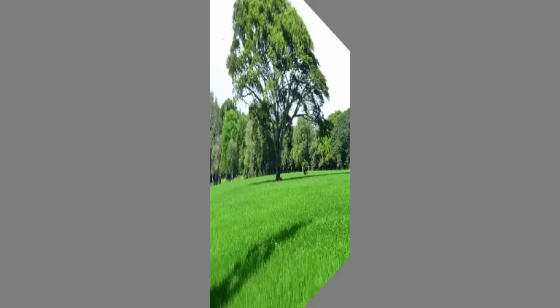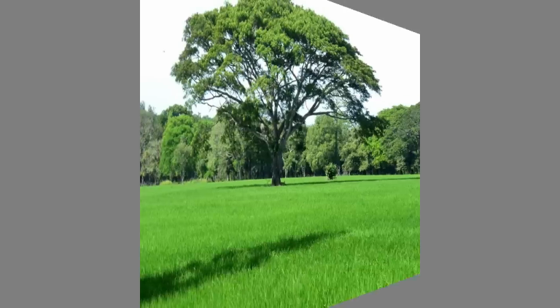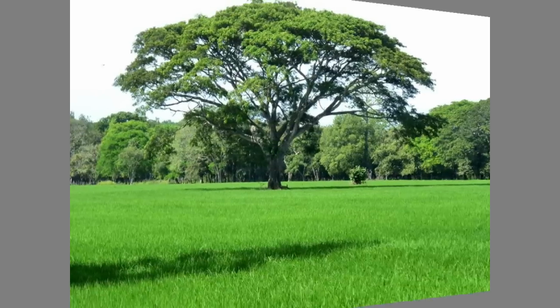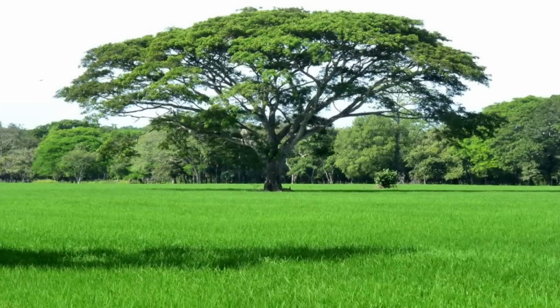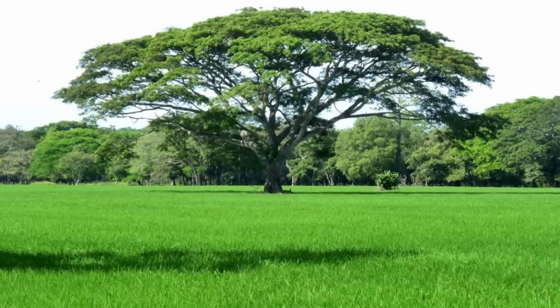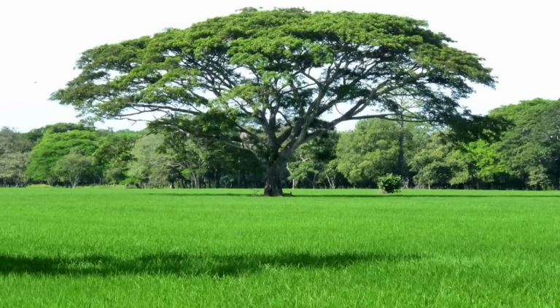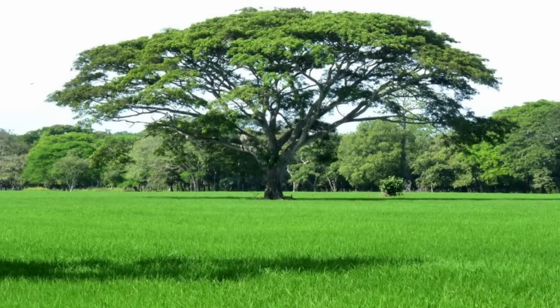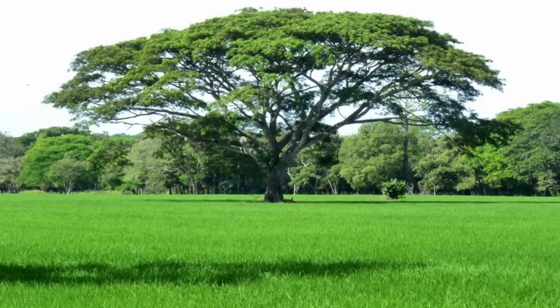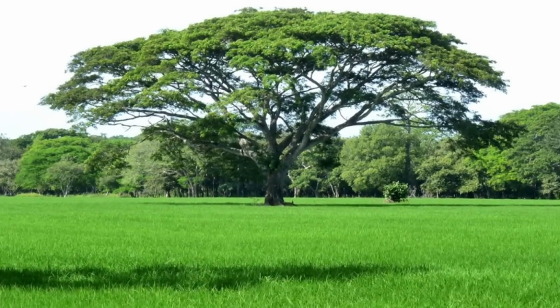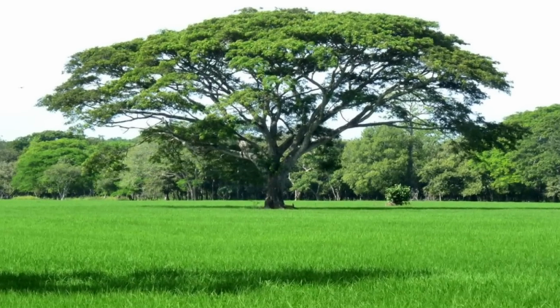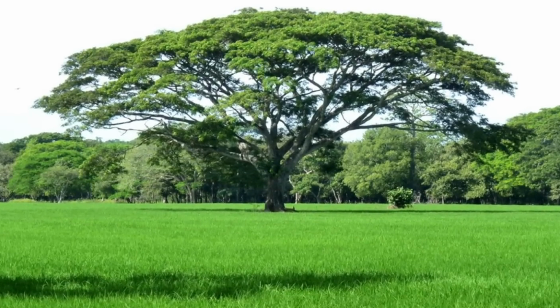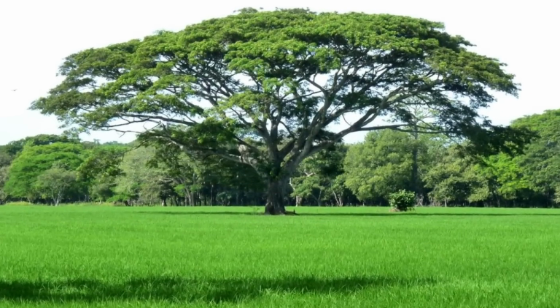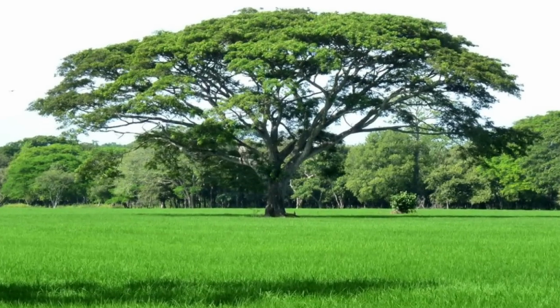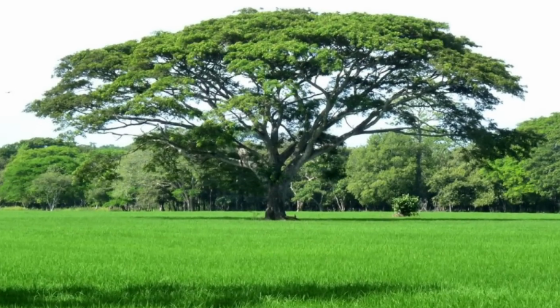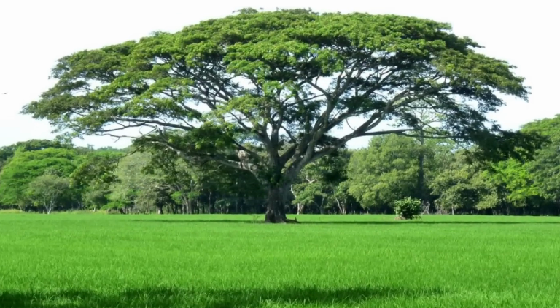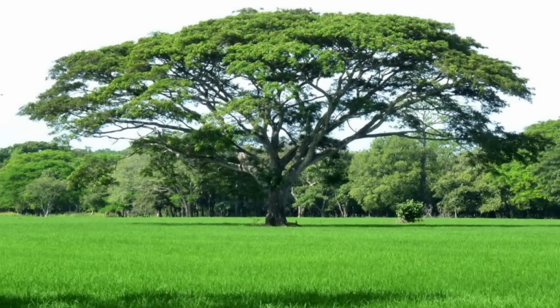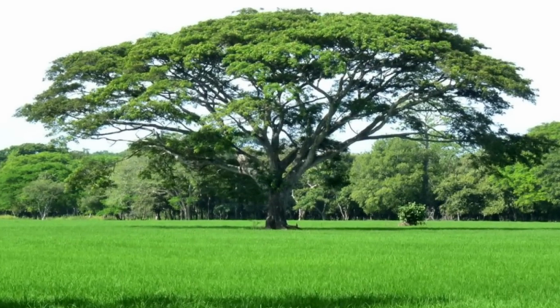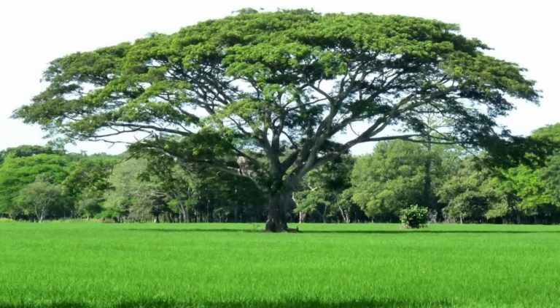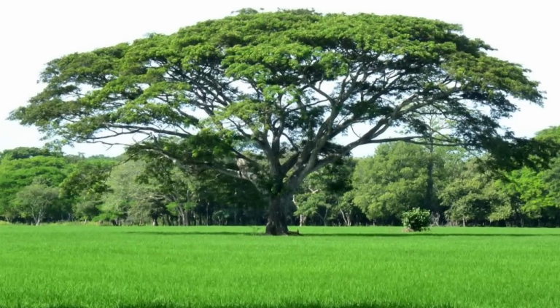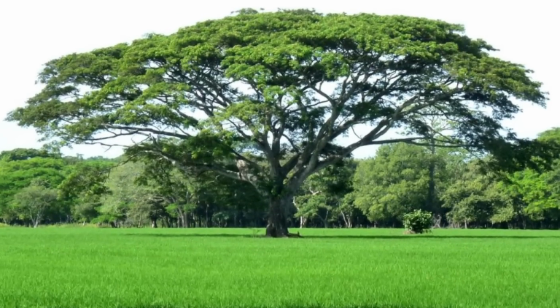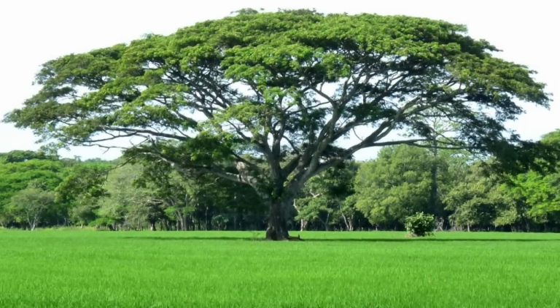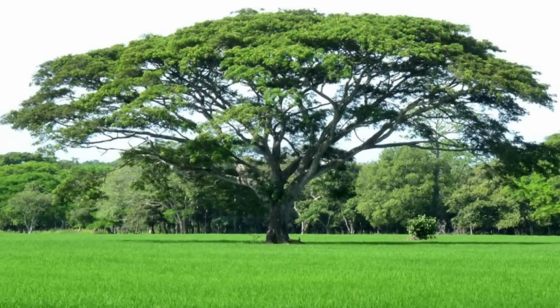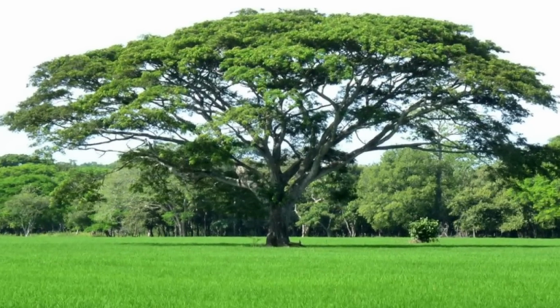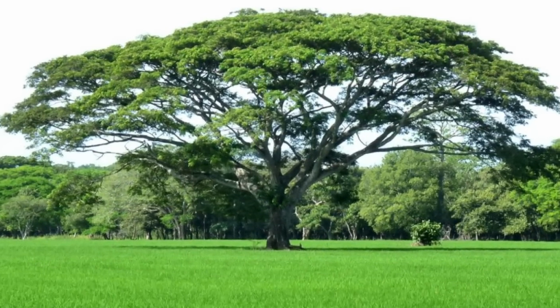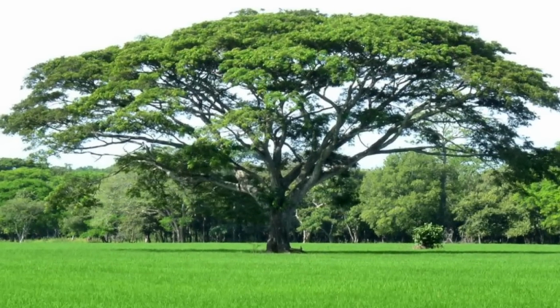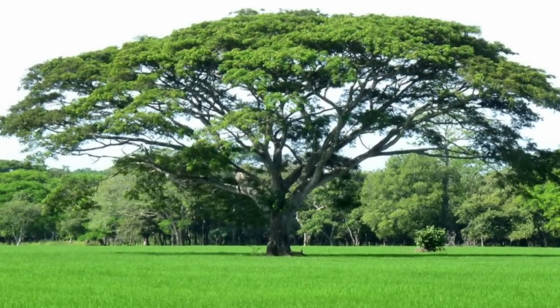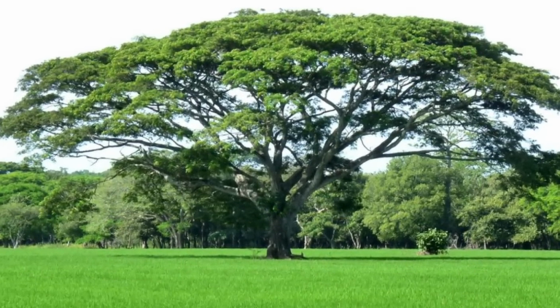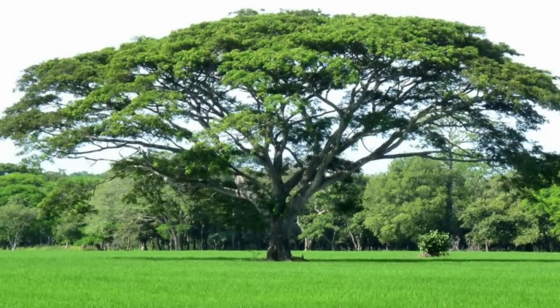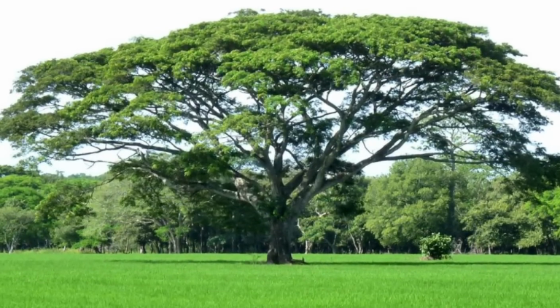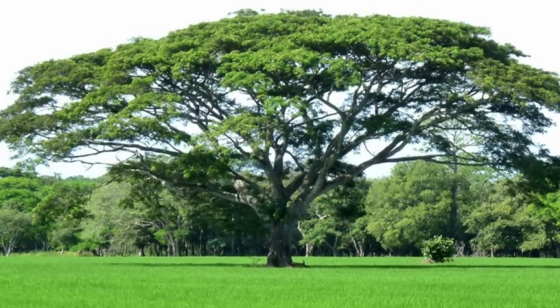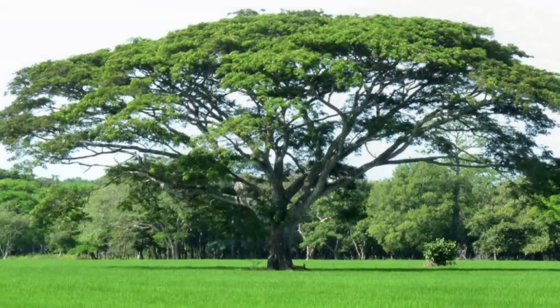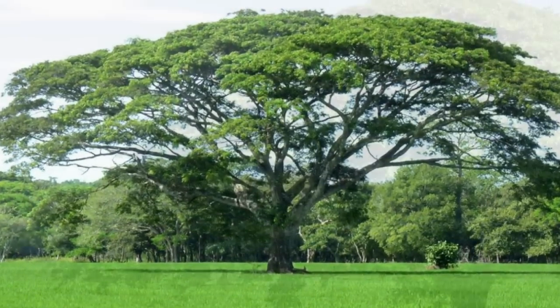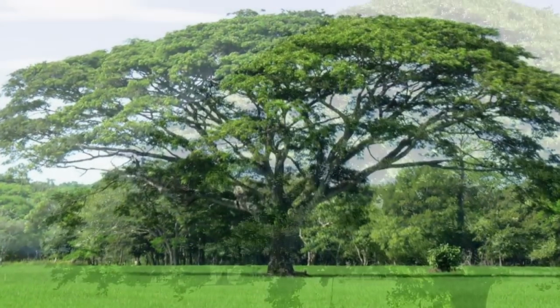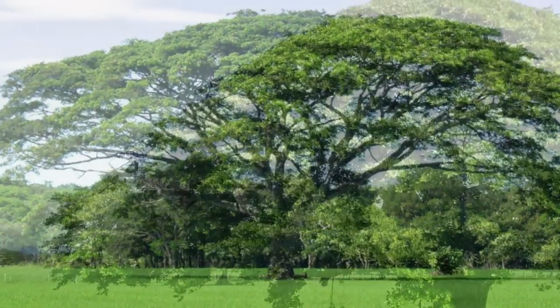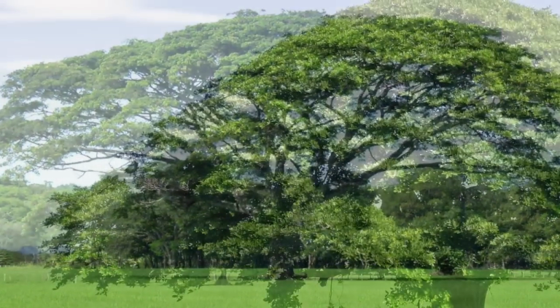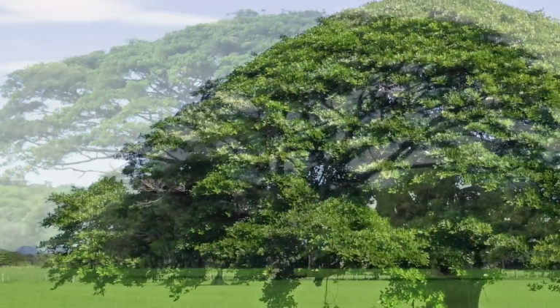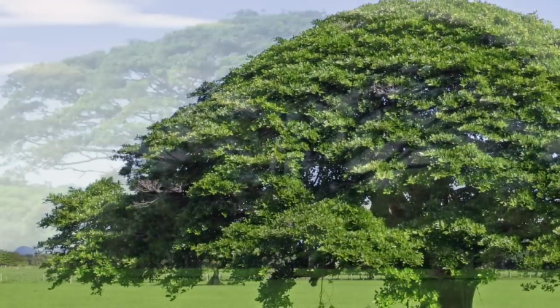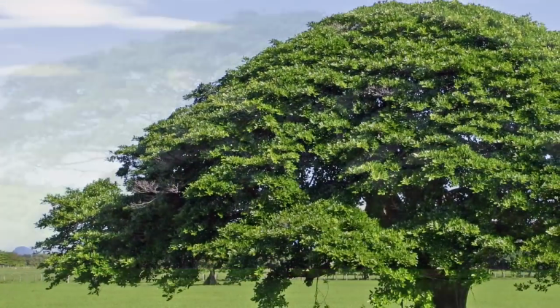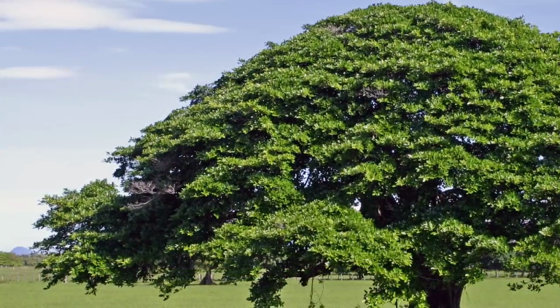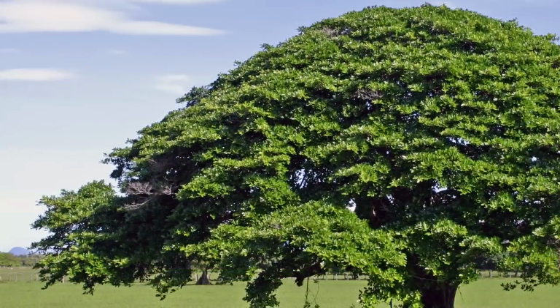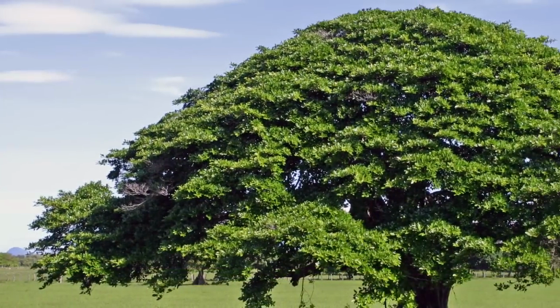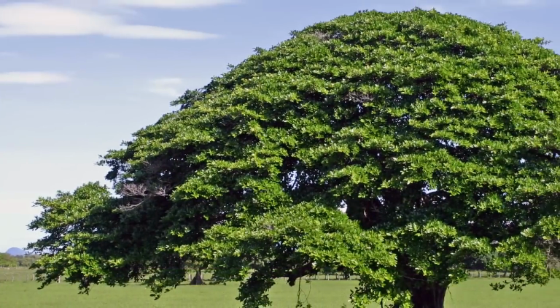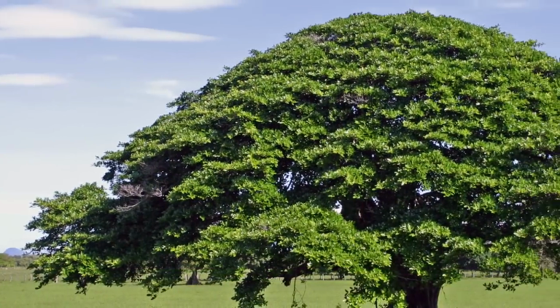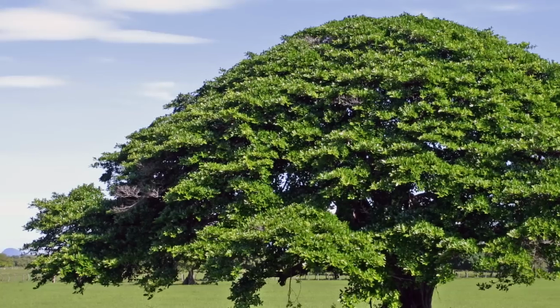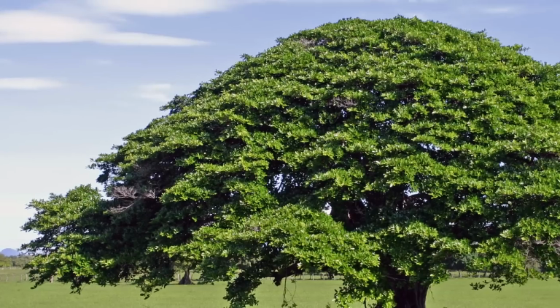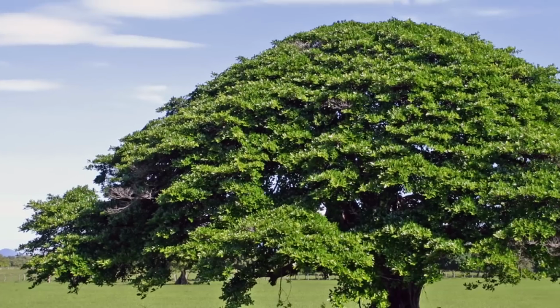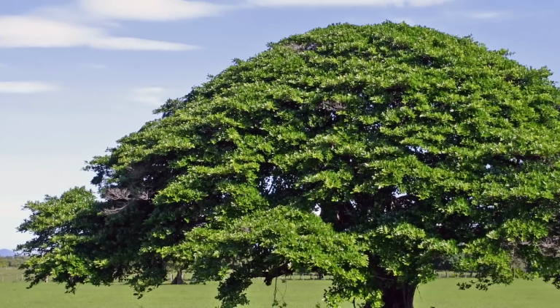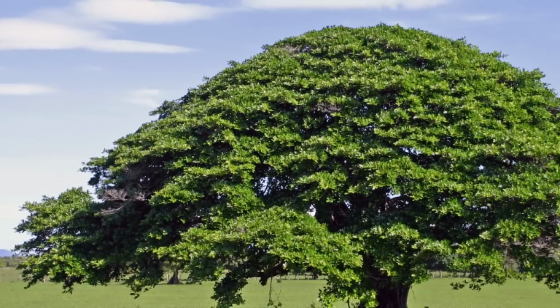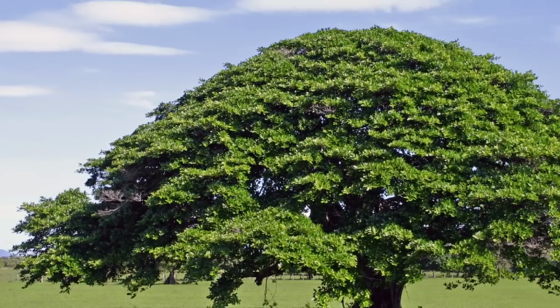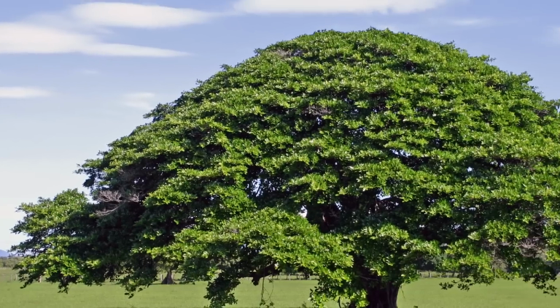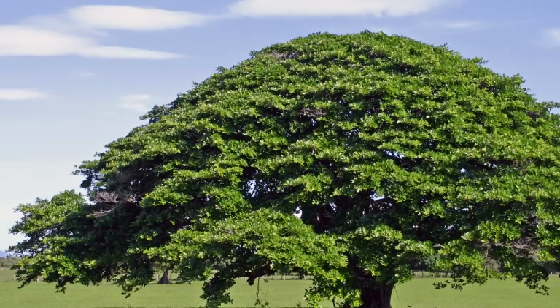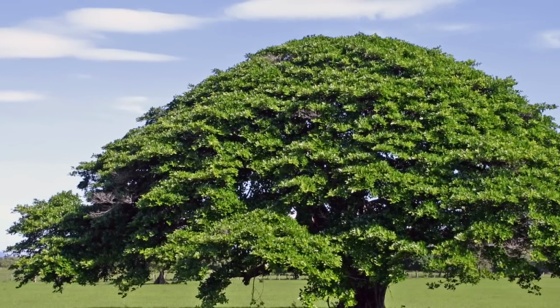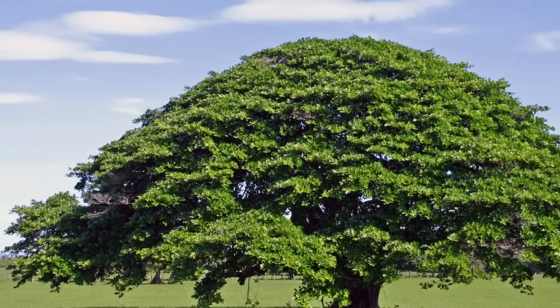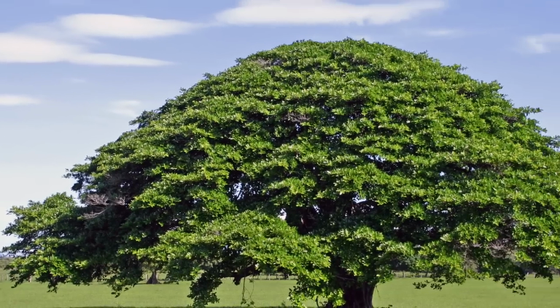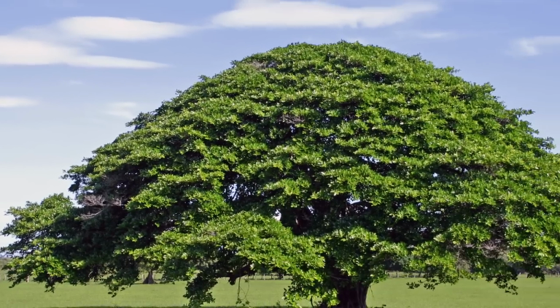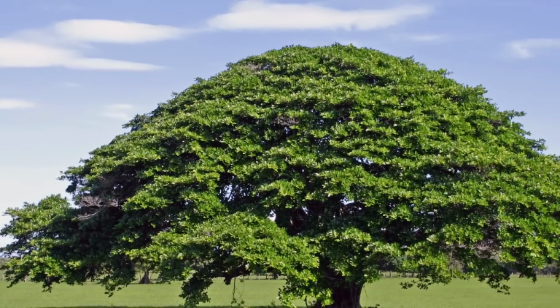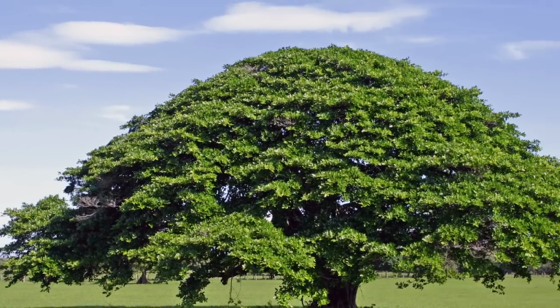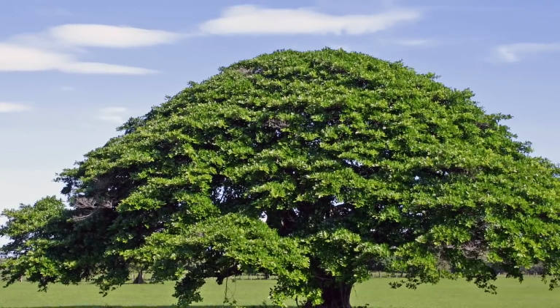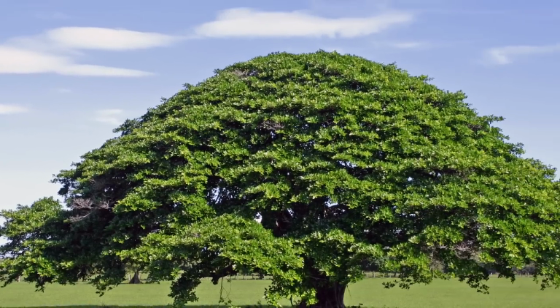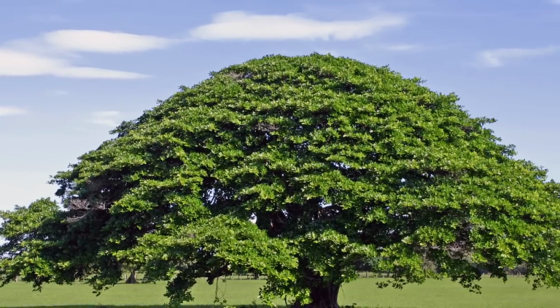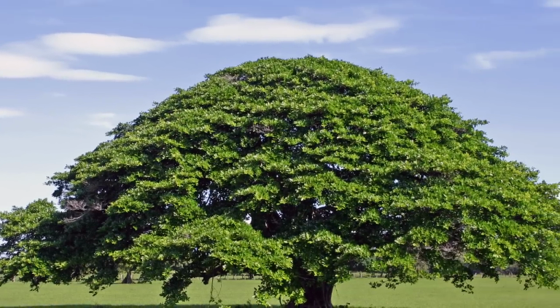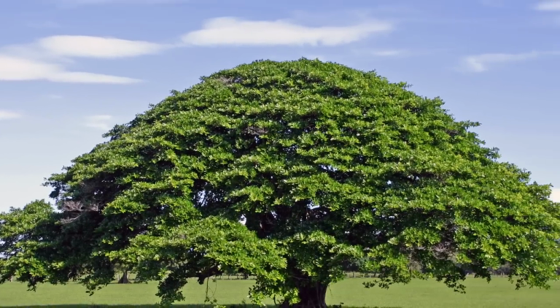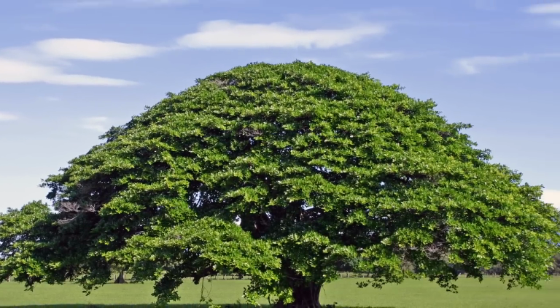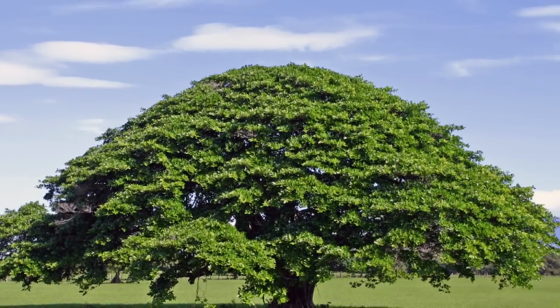The tree is unmistakable too. While it can be over 100 feet tall, the monkey pod tree makes an enormous canopy that can reach 100 feet in diameter.